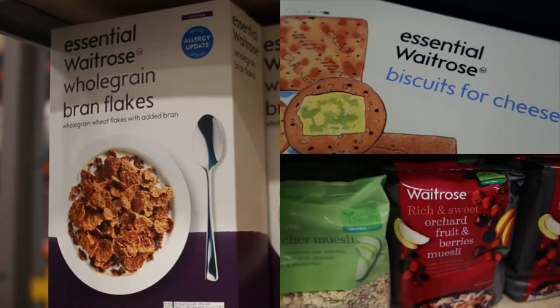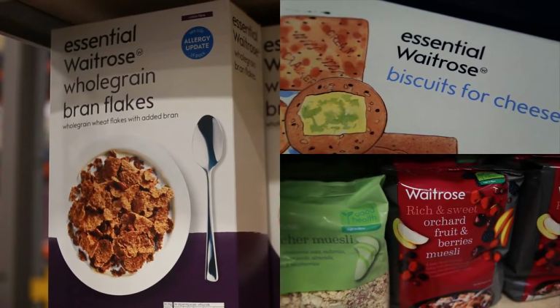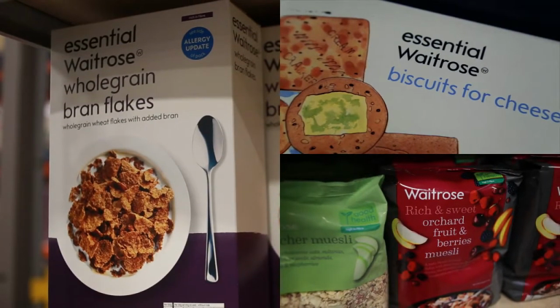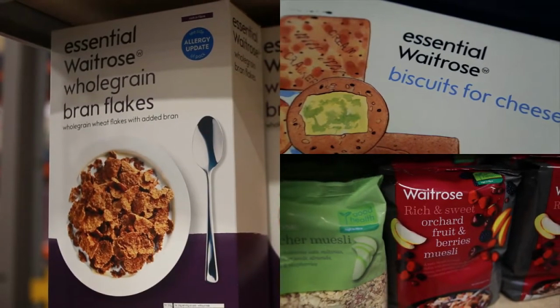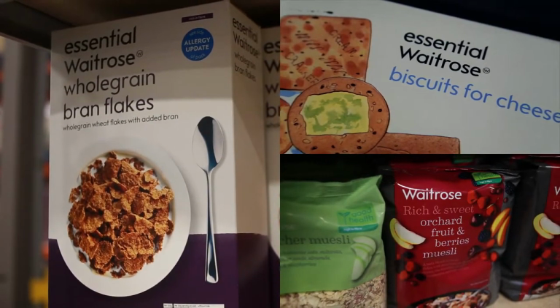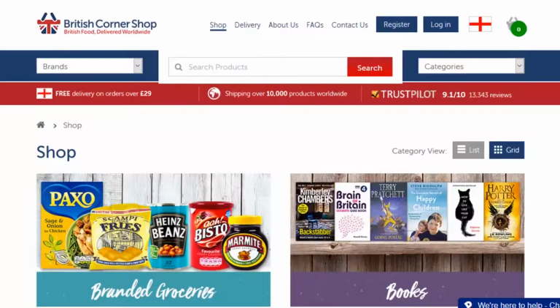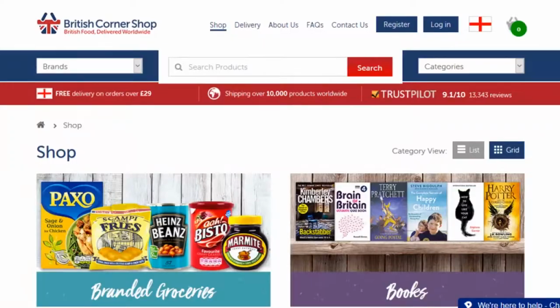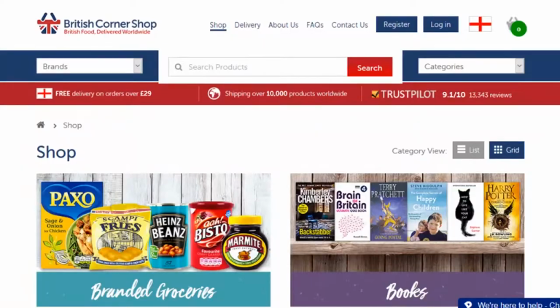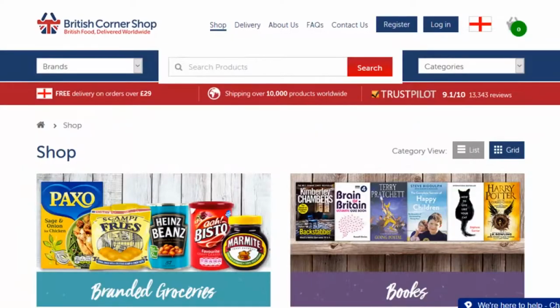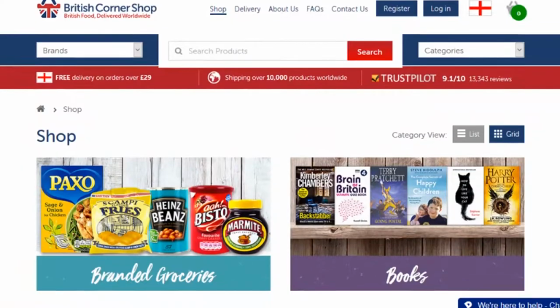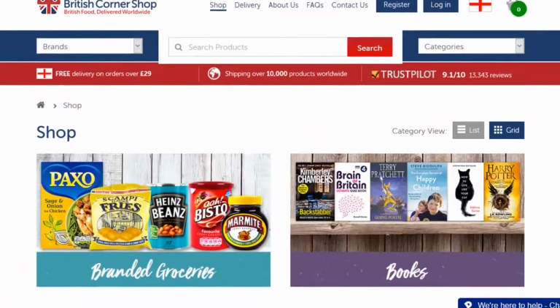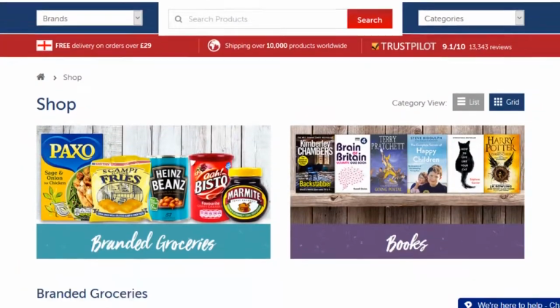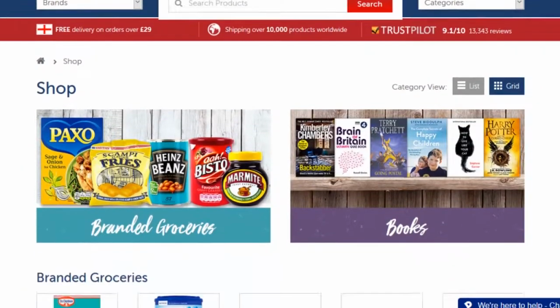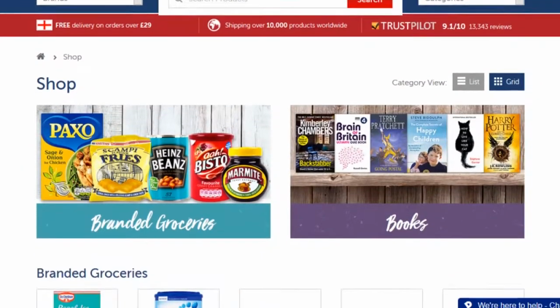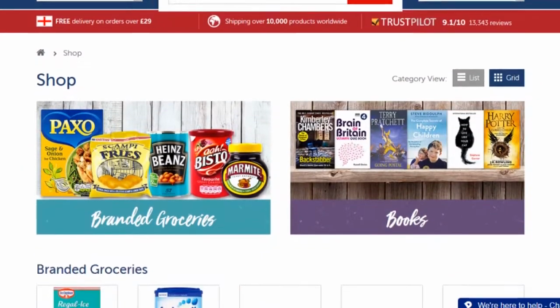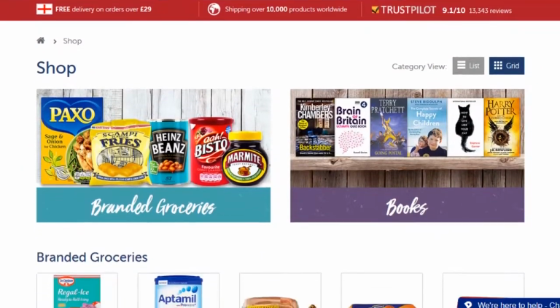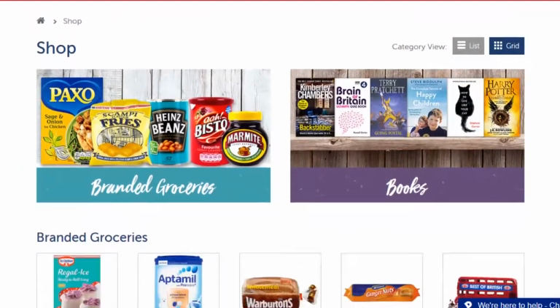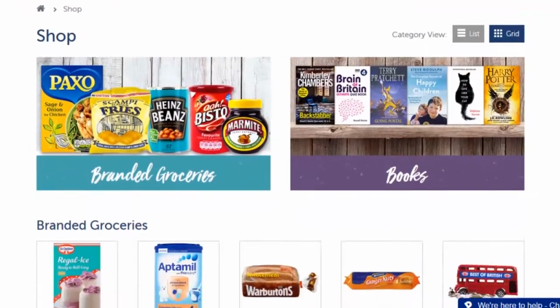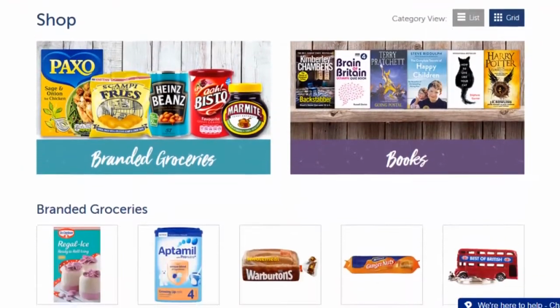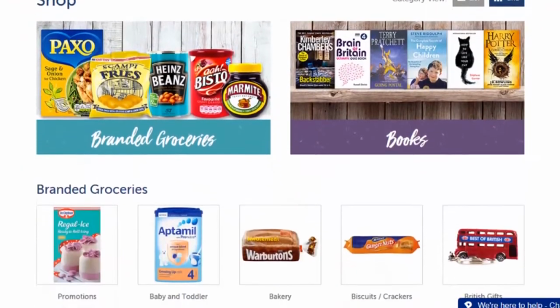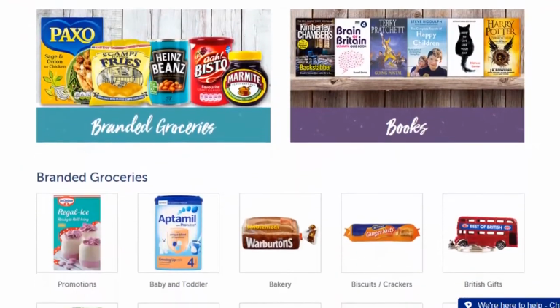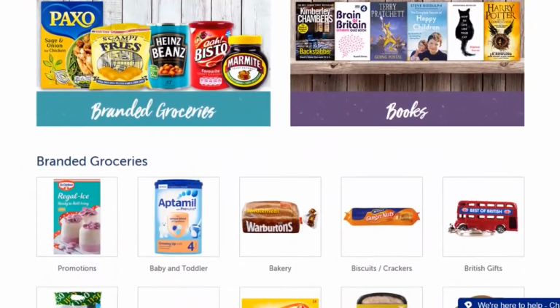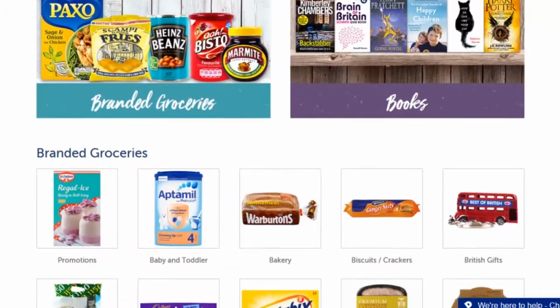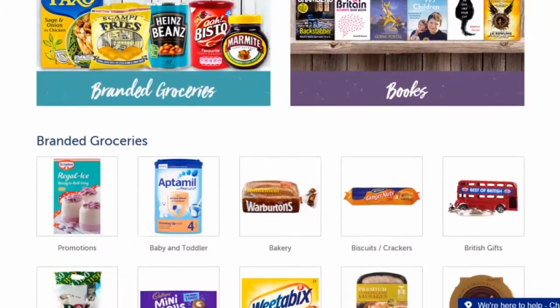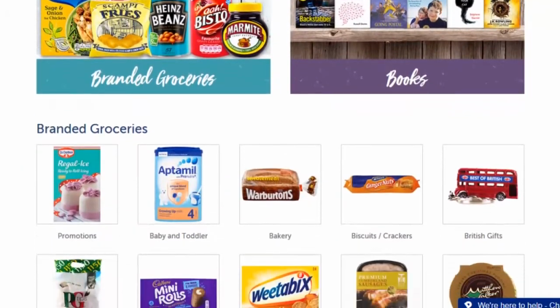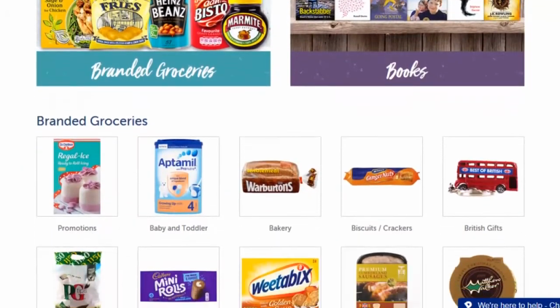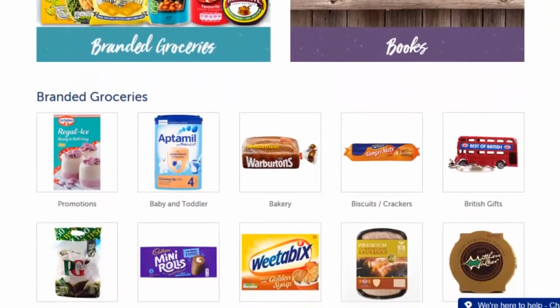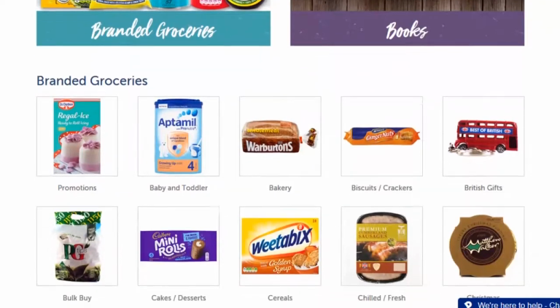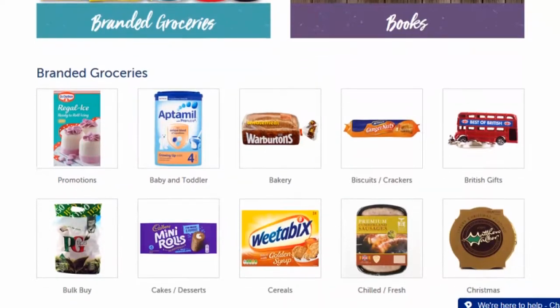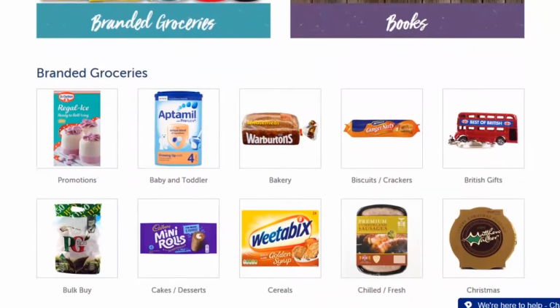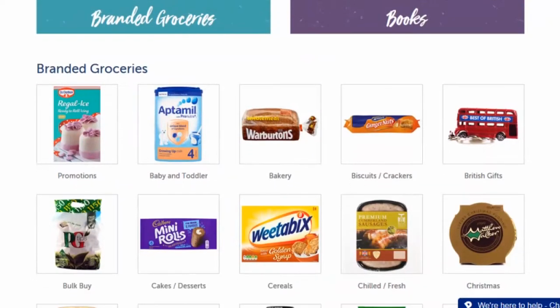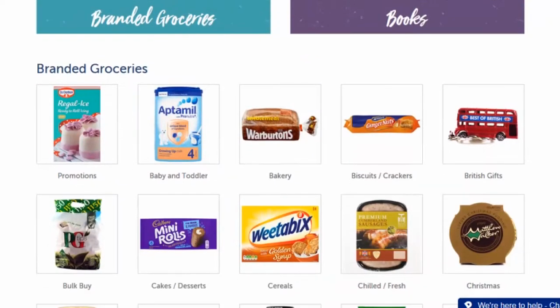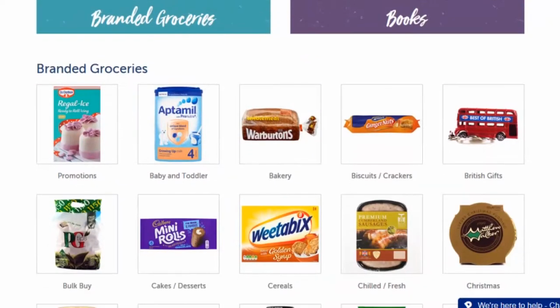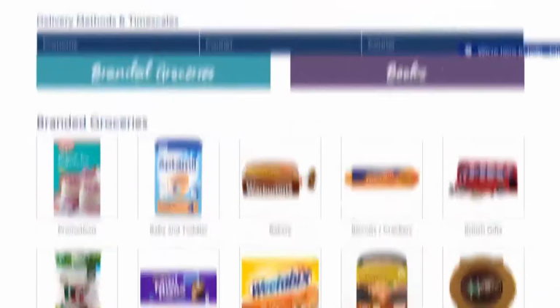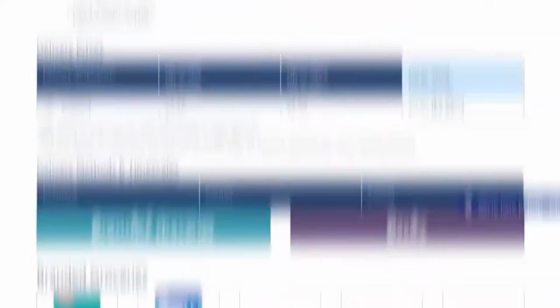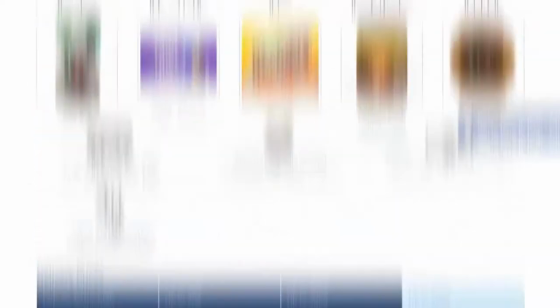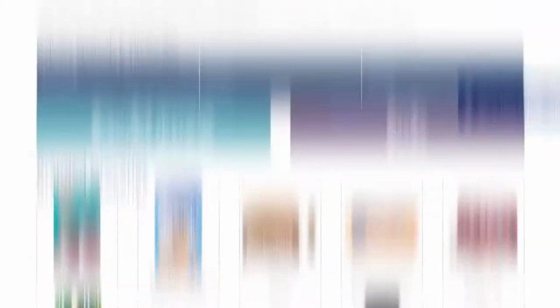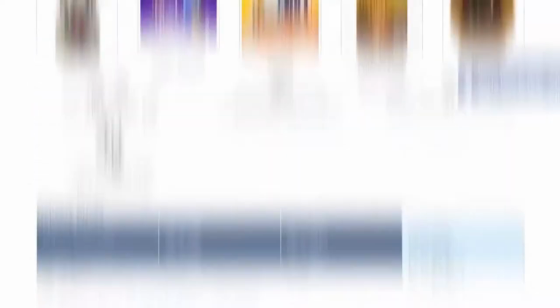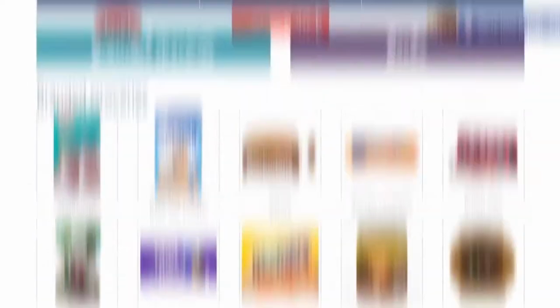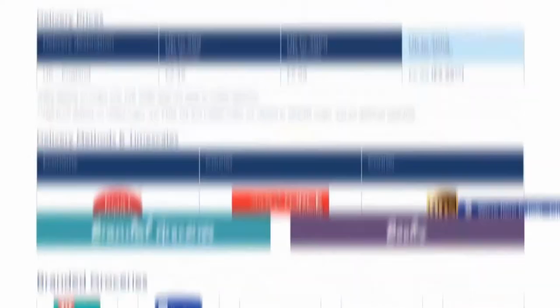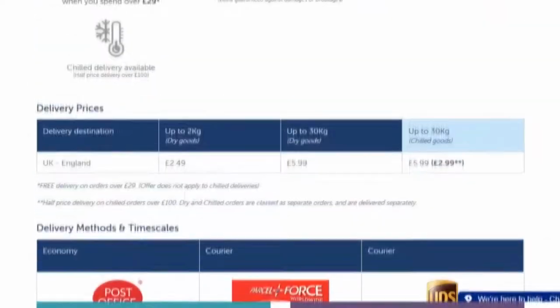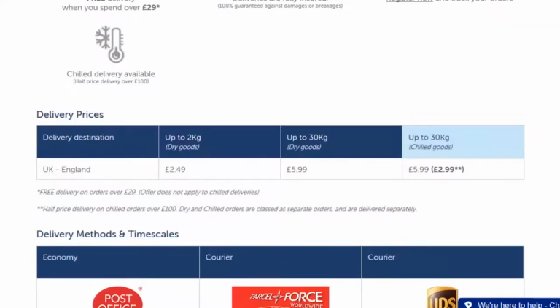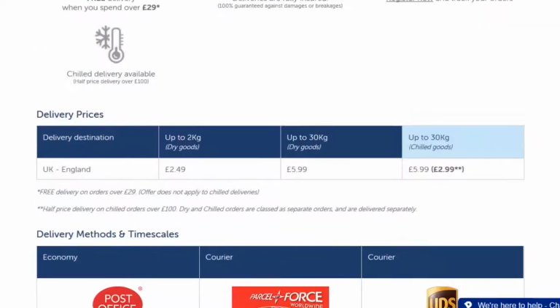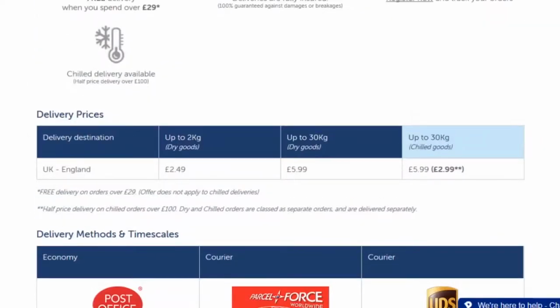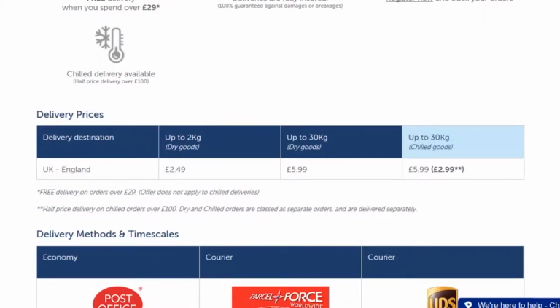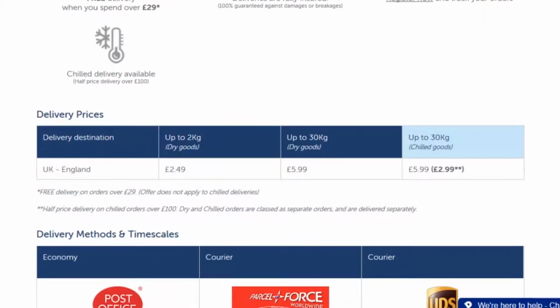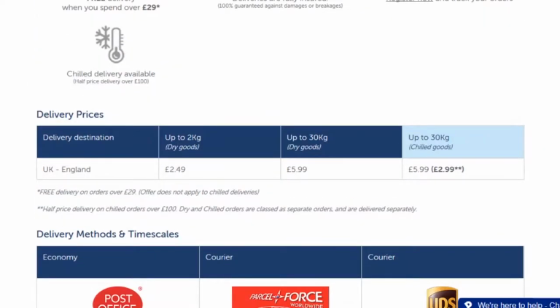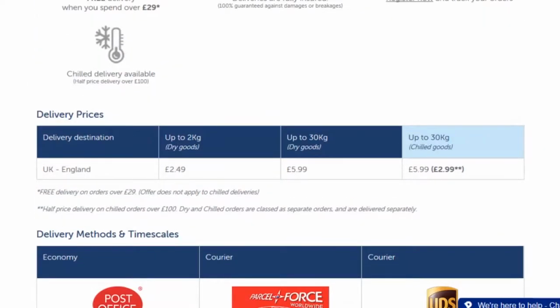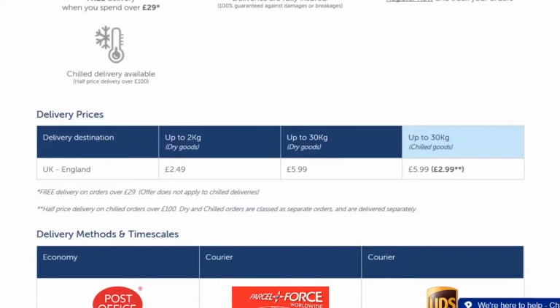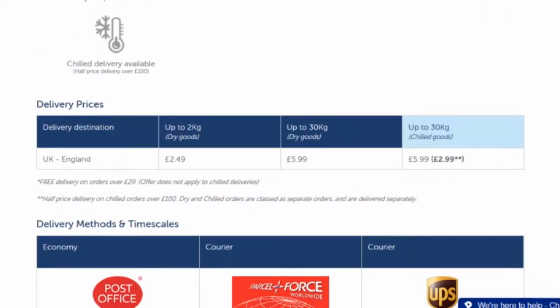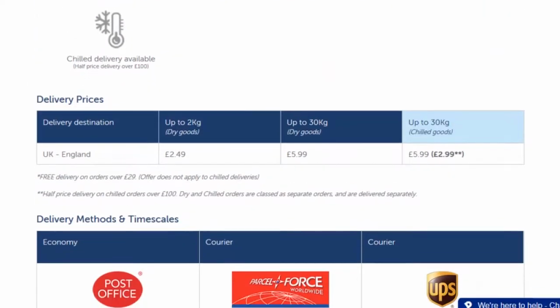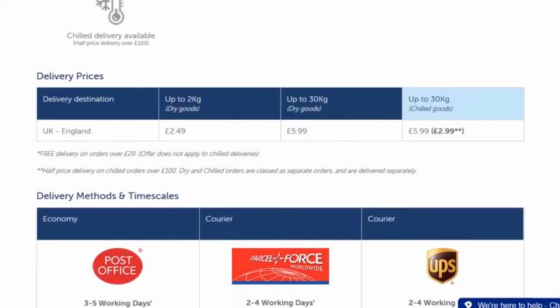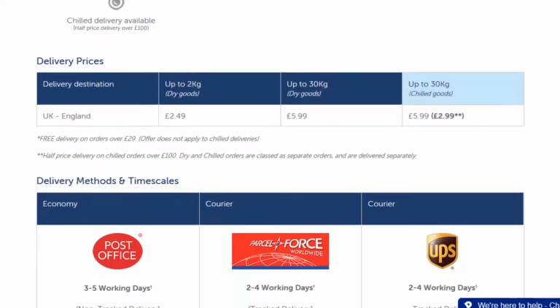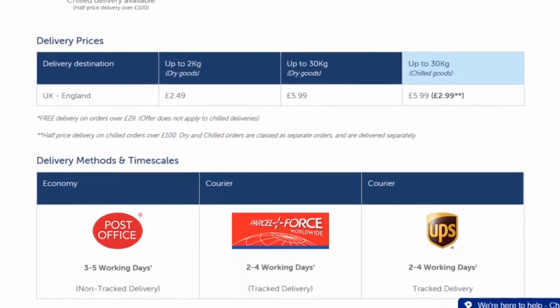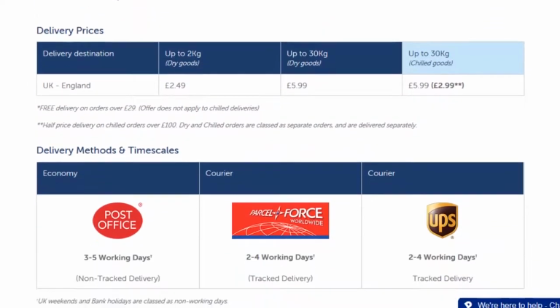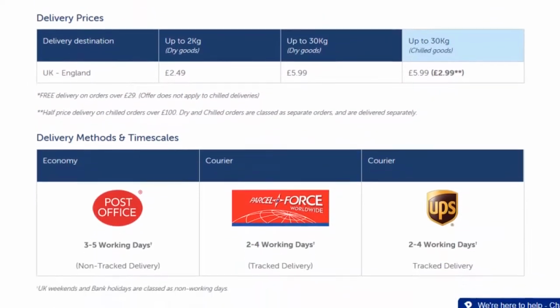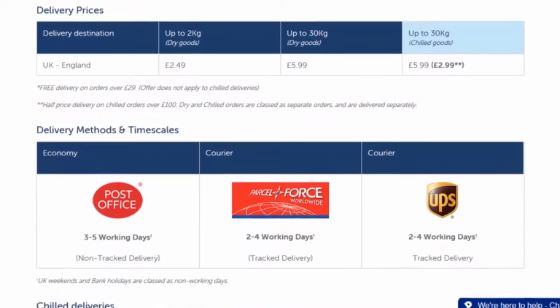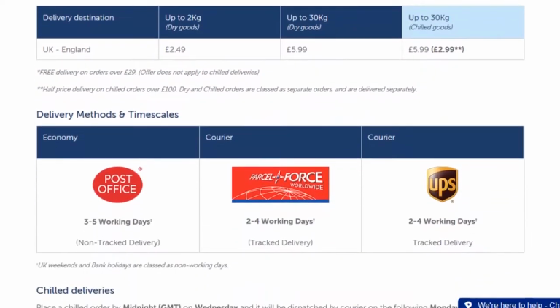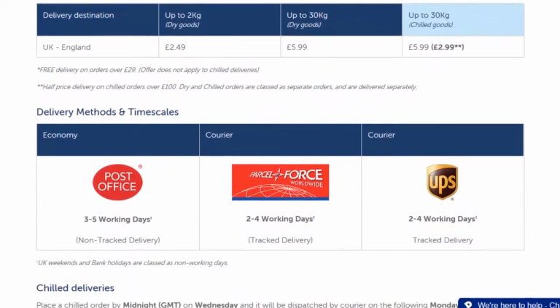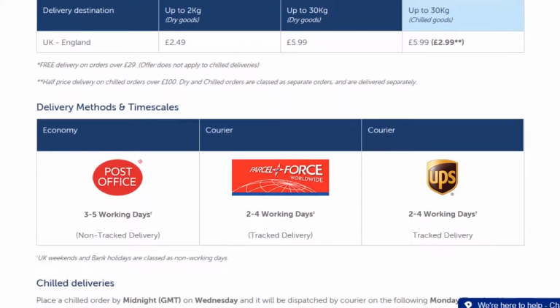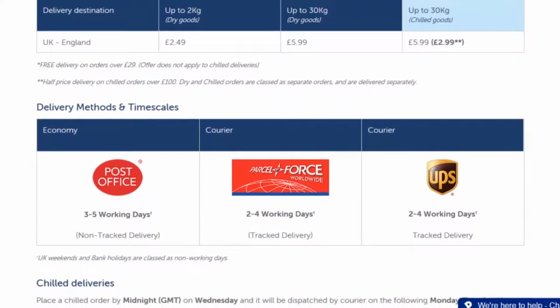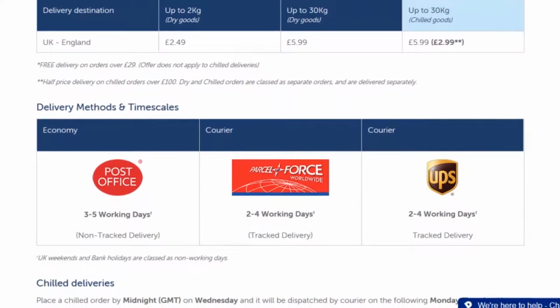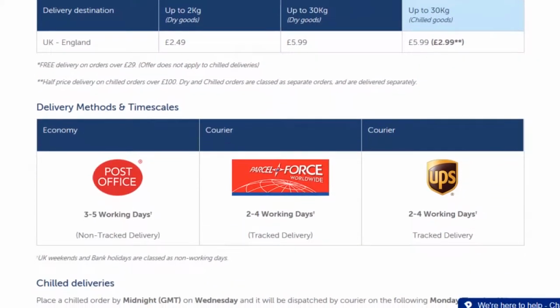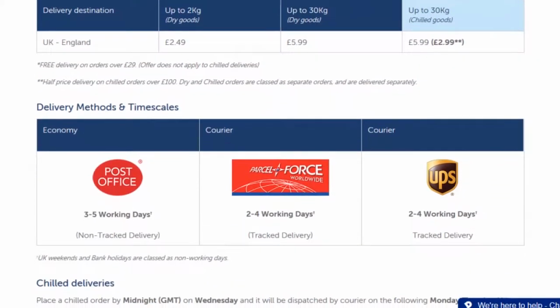Our website contains the tools you need to optimise your order, as well as your unique profile including personal shipping rates.